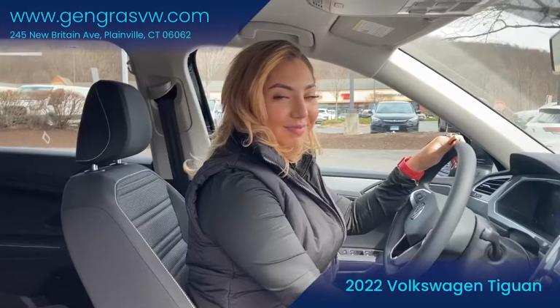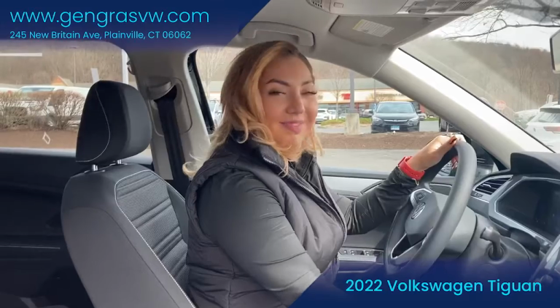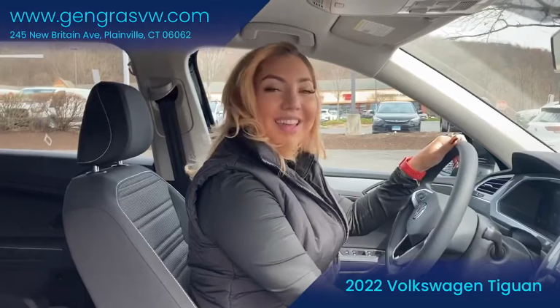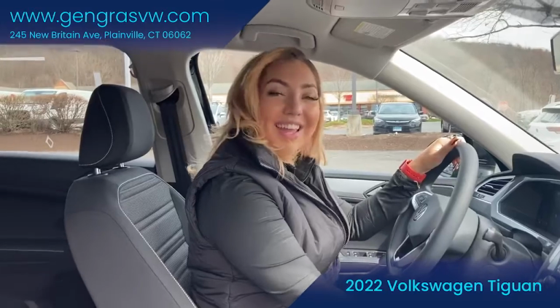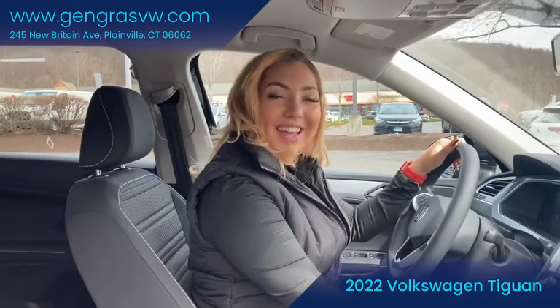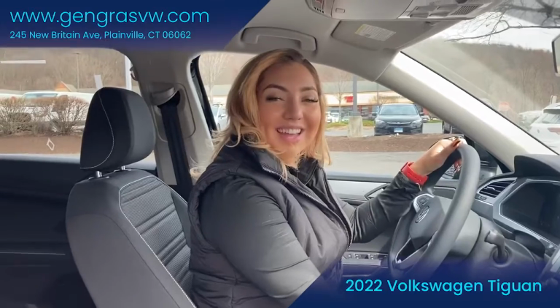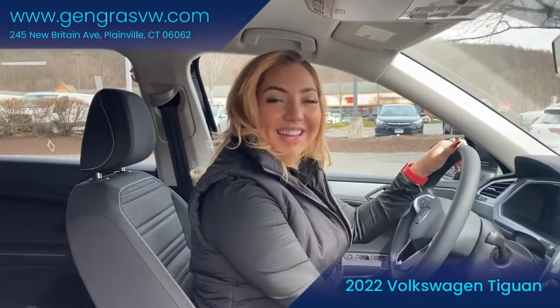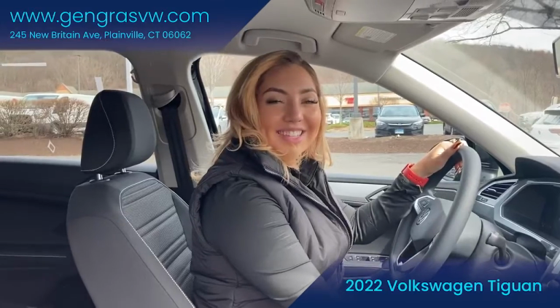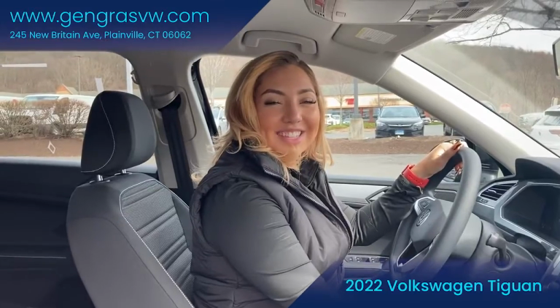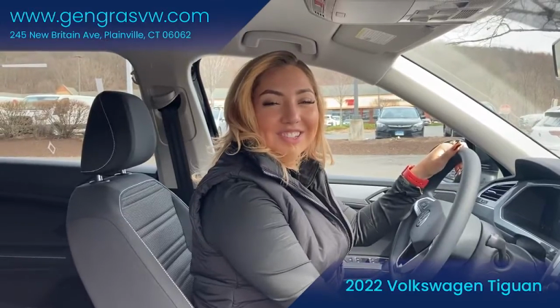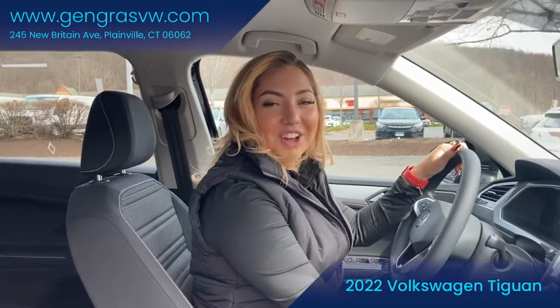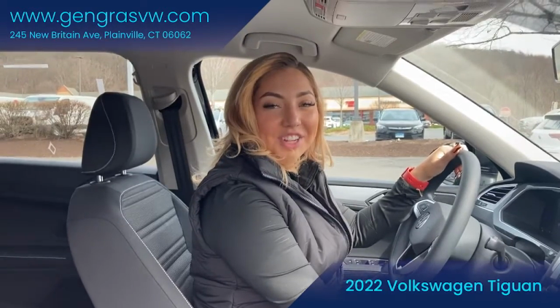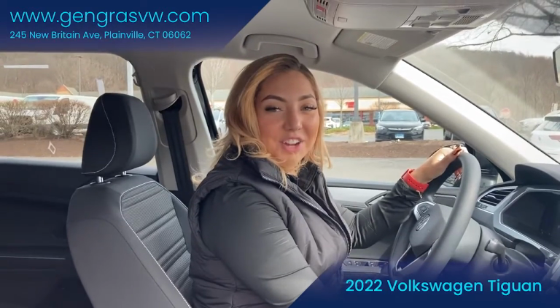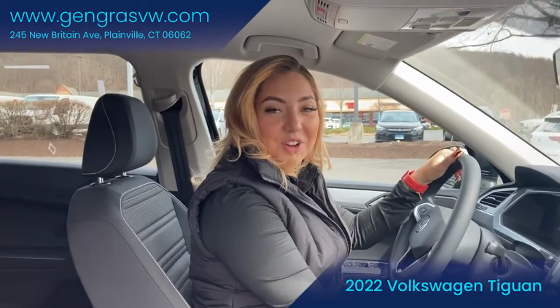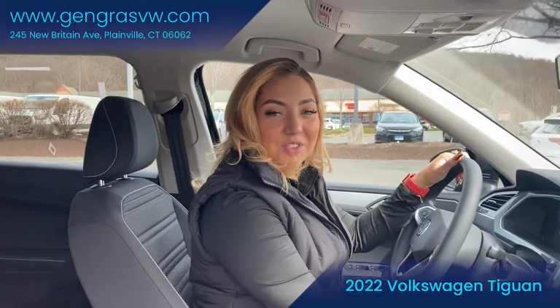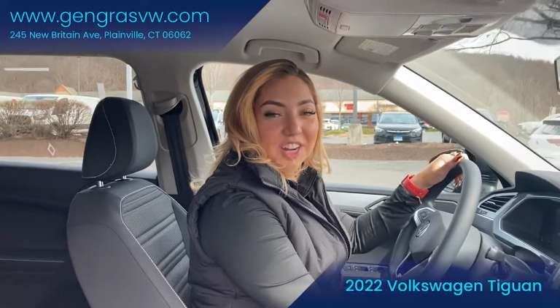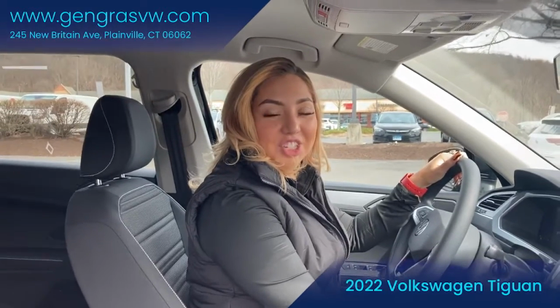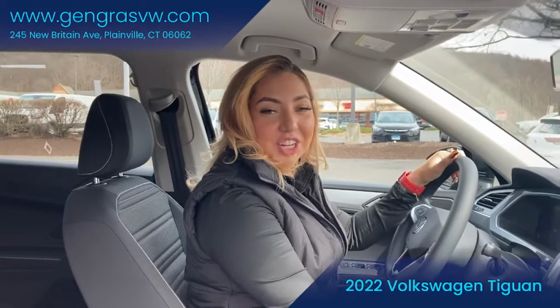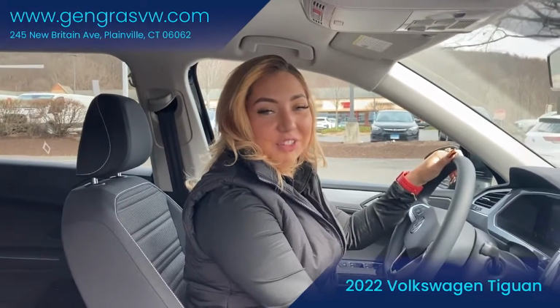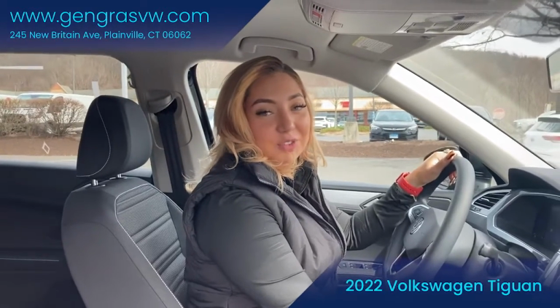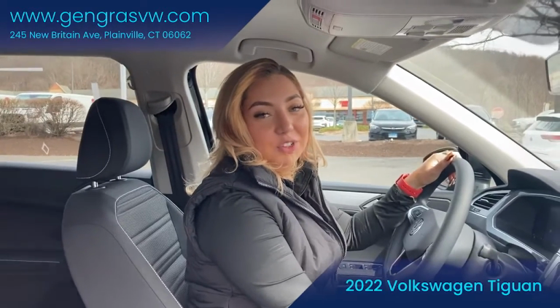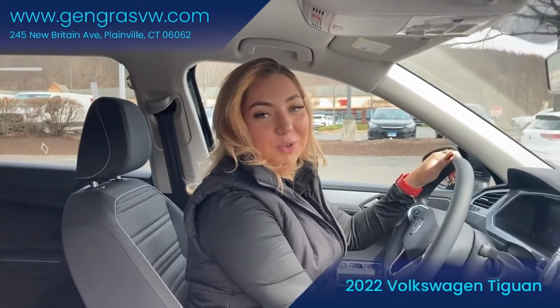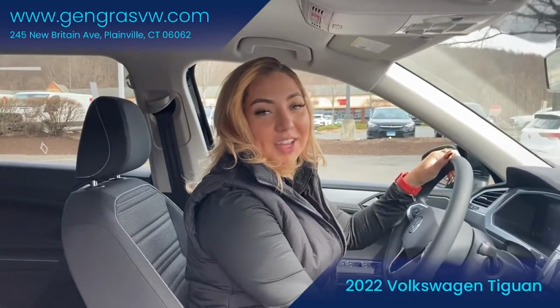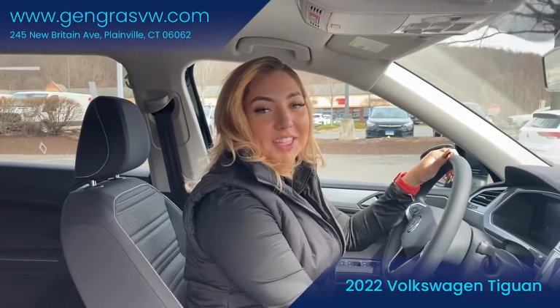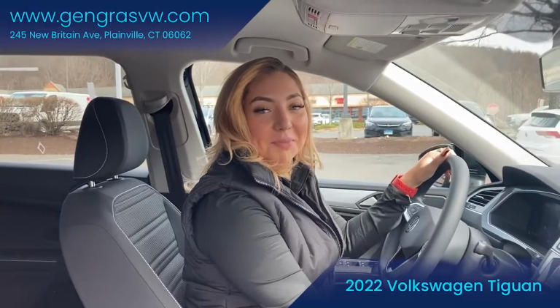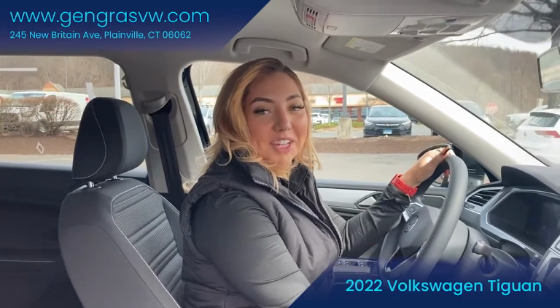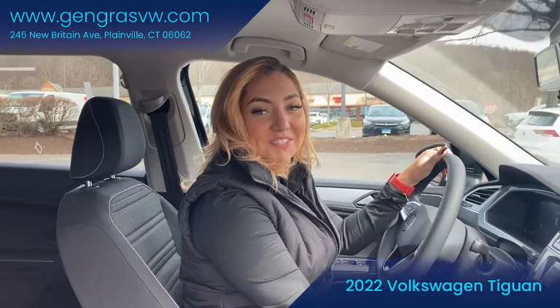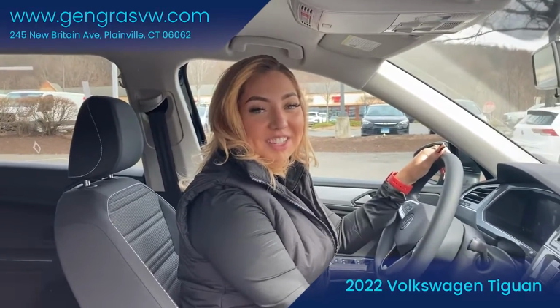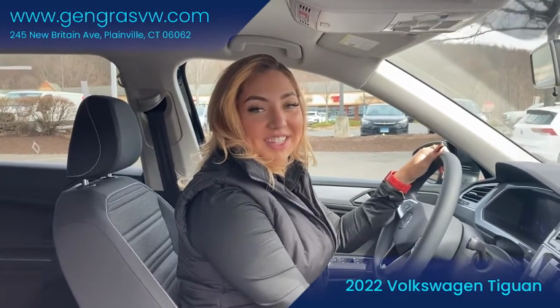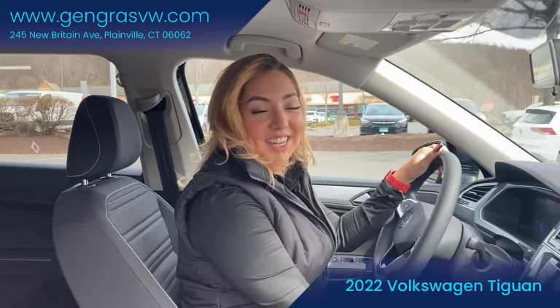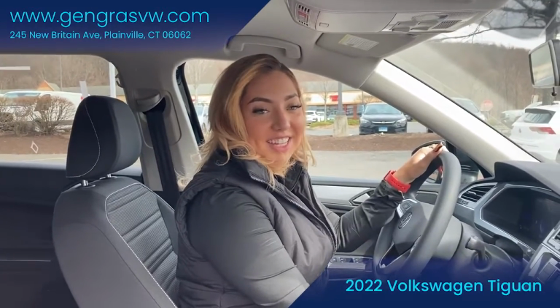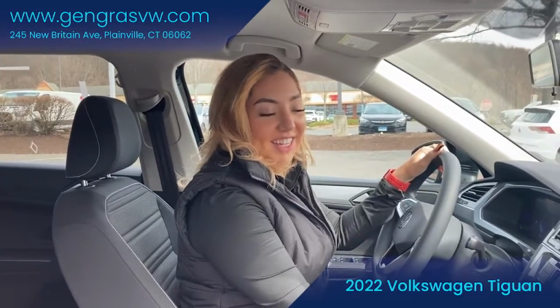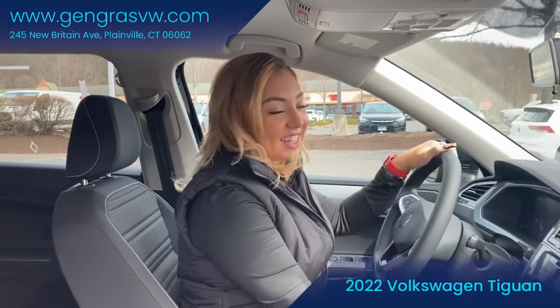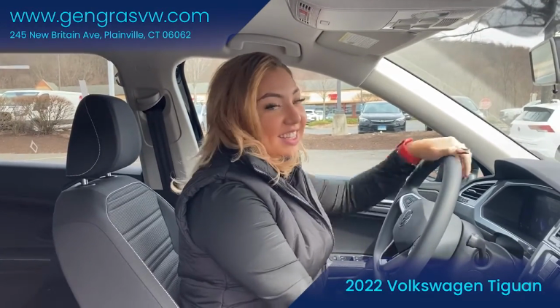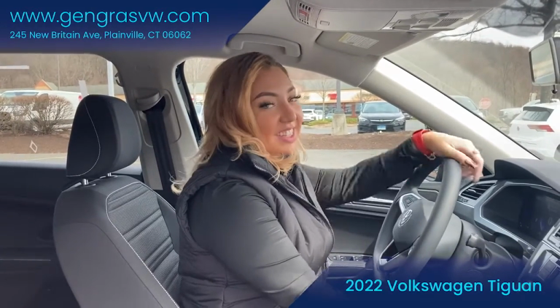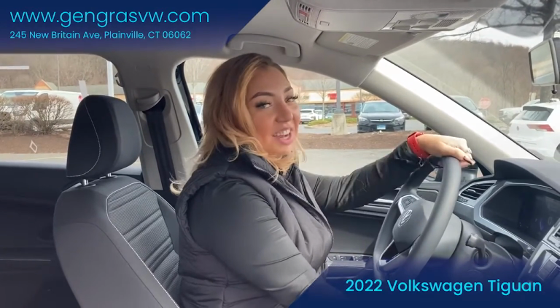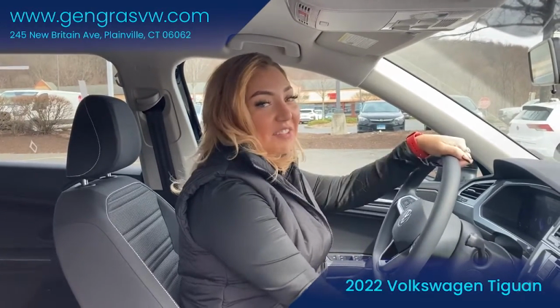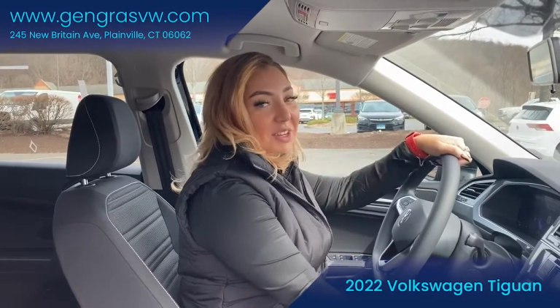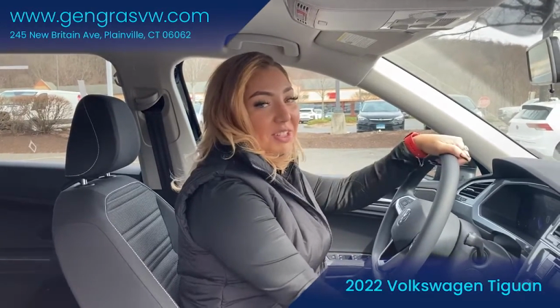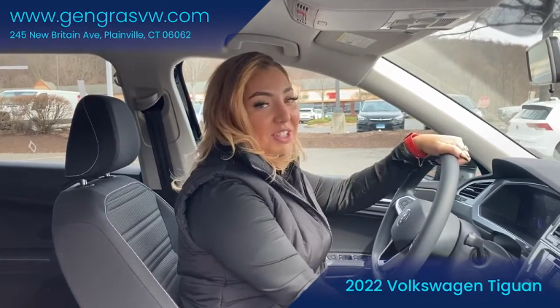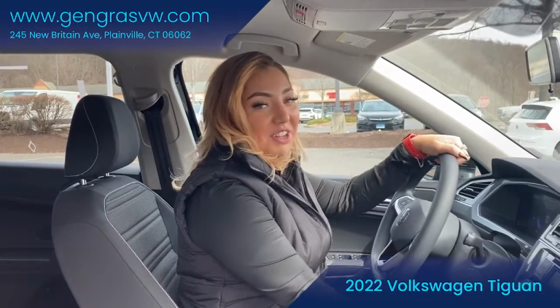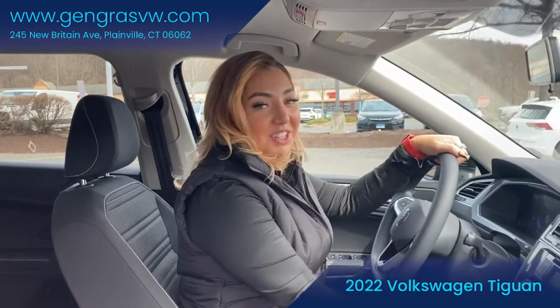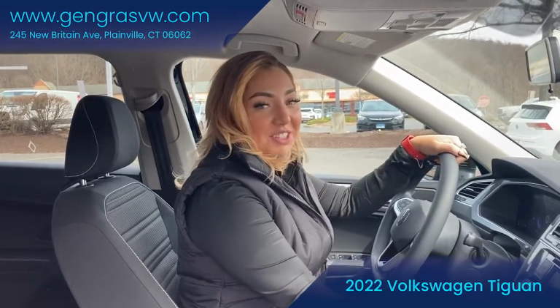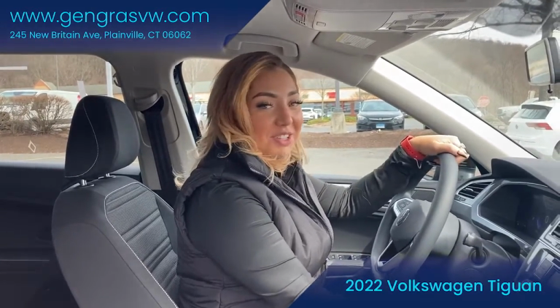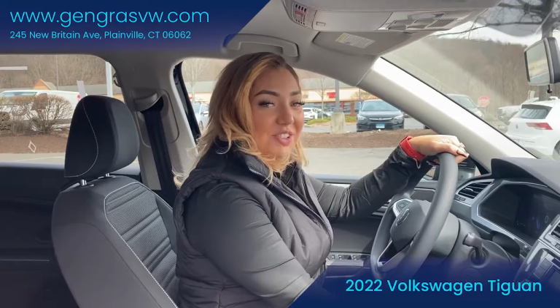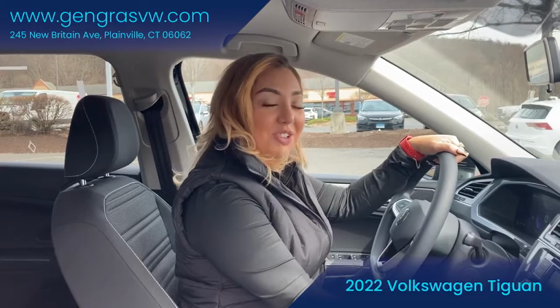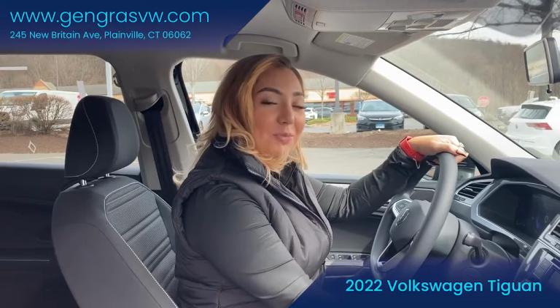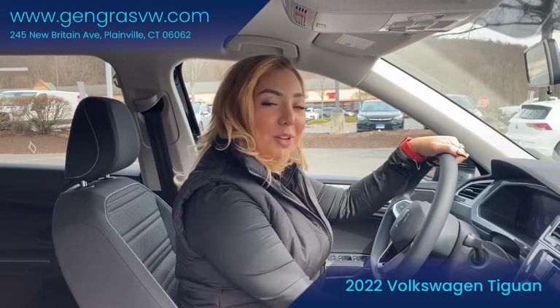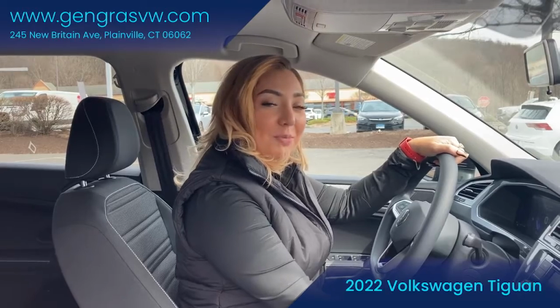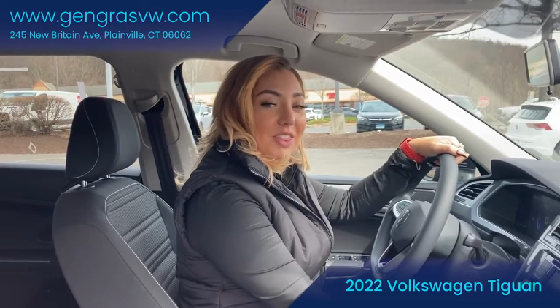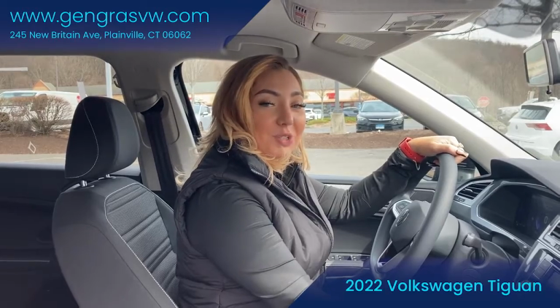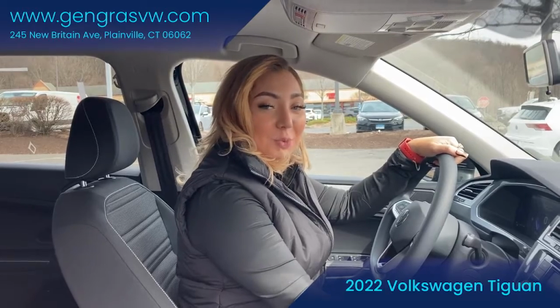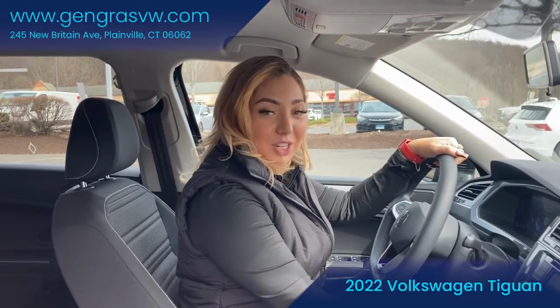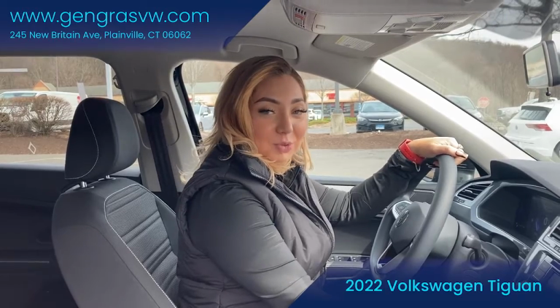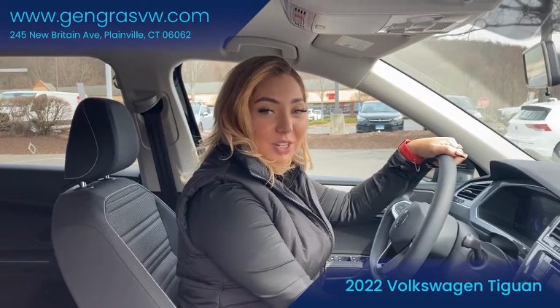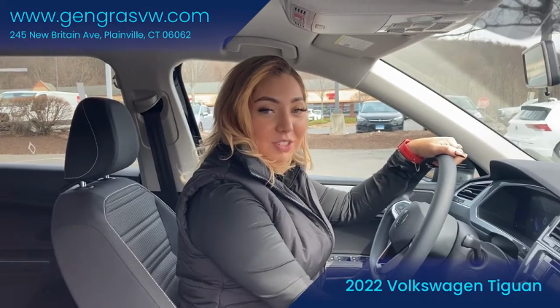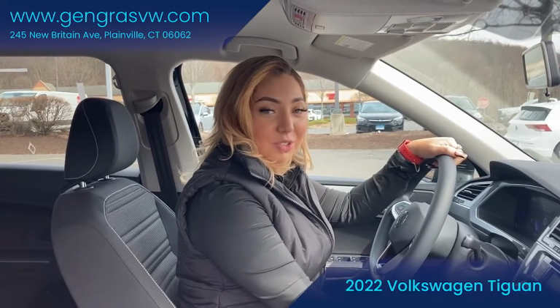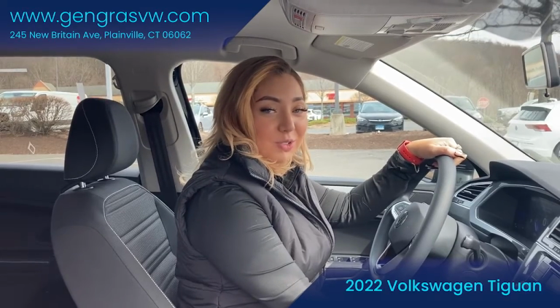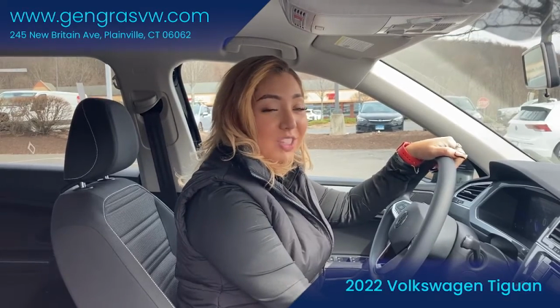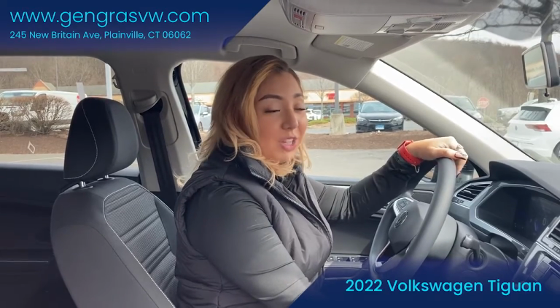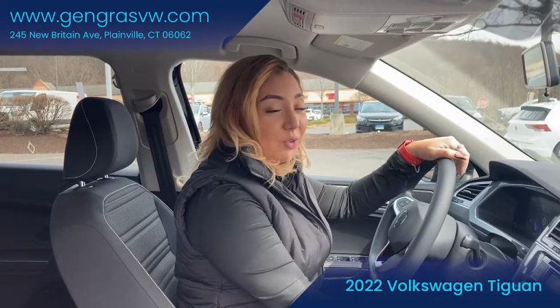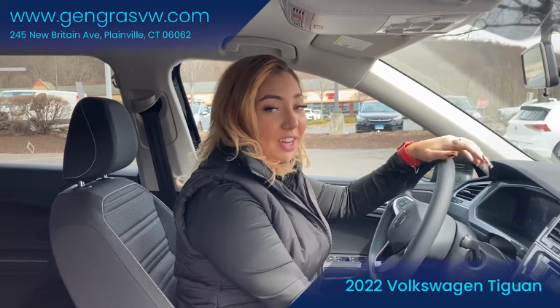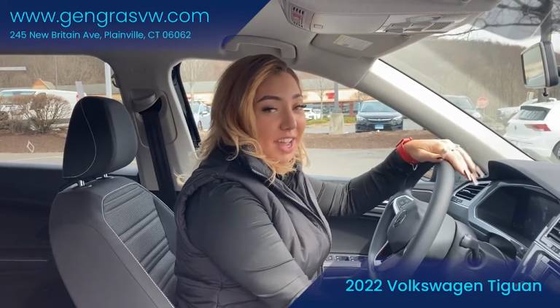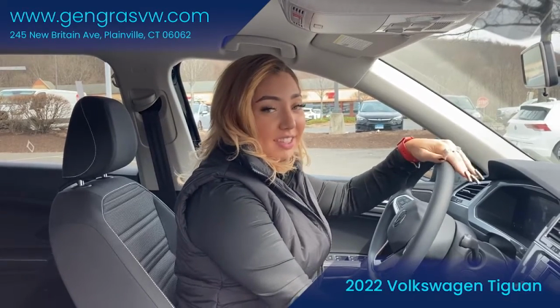Hey guys, it's Claudia over at Genras Volkswagen in Plainville, Connecticut. Today I'm going to be talking to you a little bit about the 2022 Tiguan S.